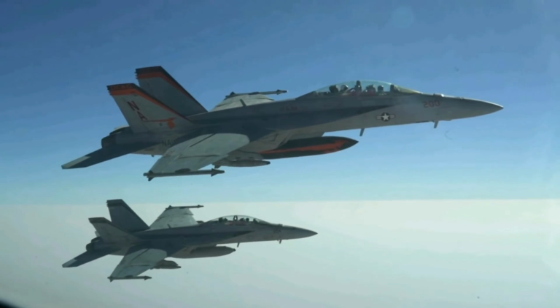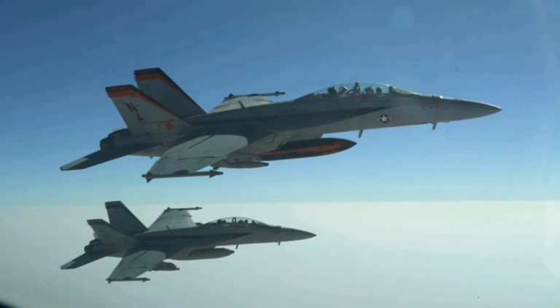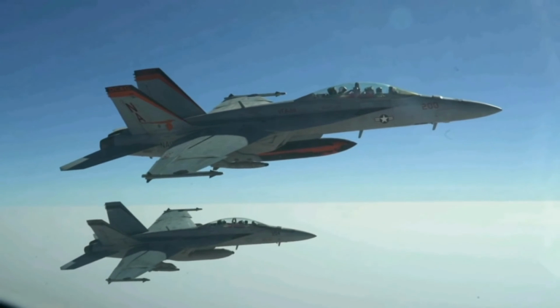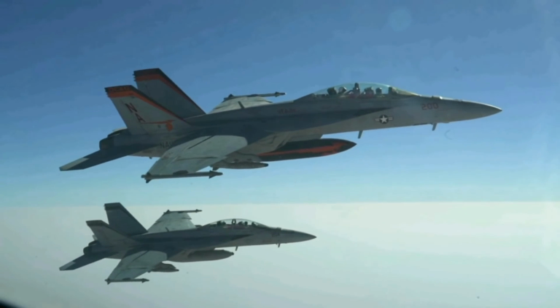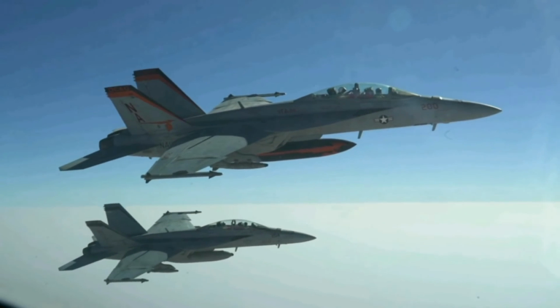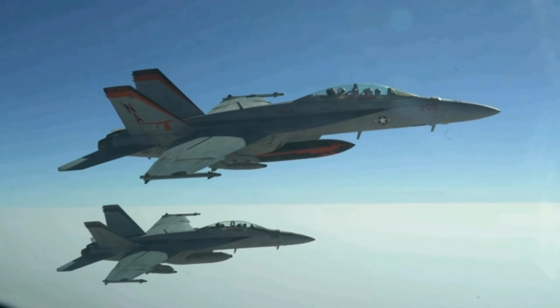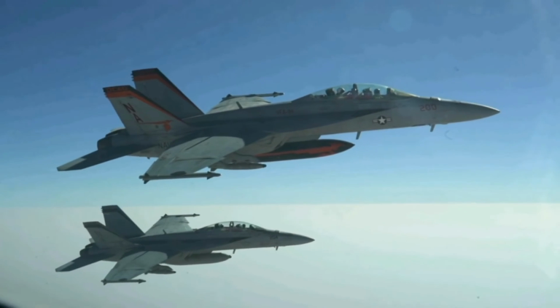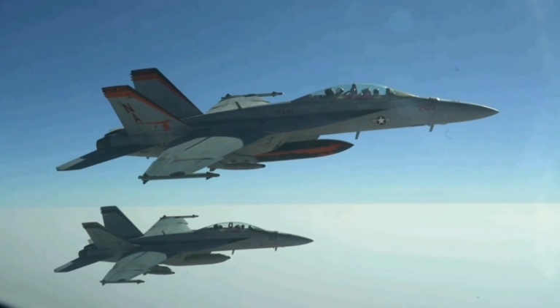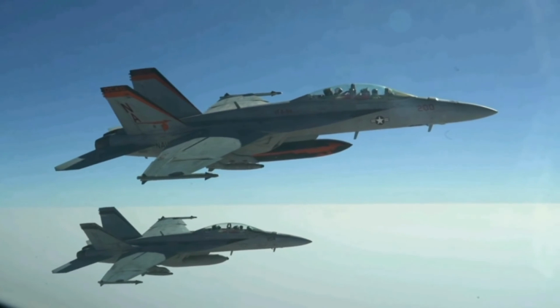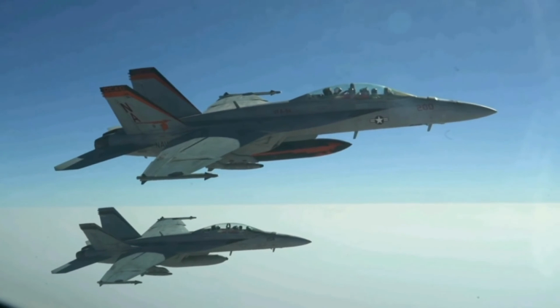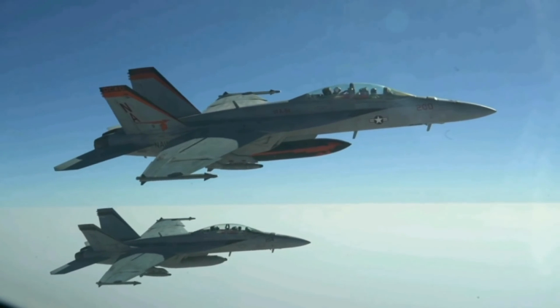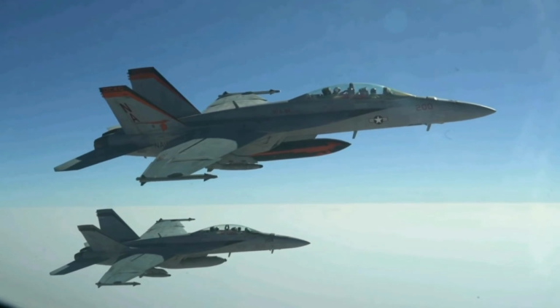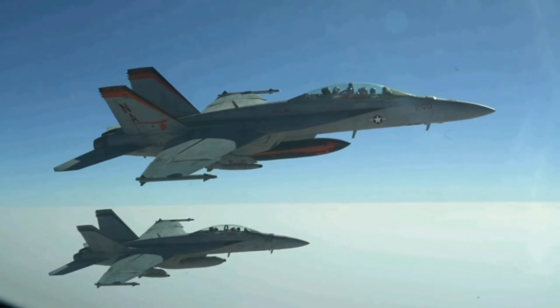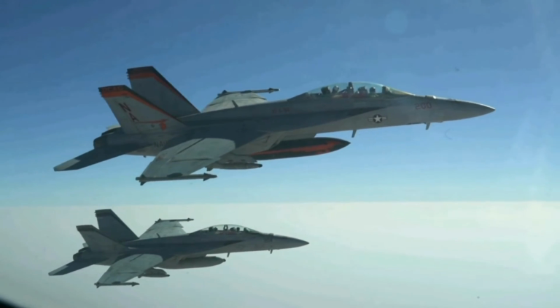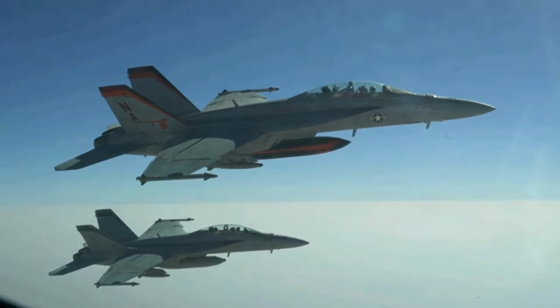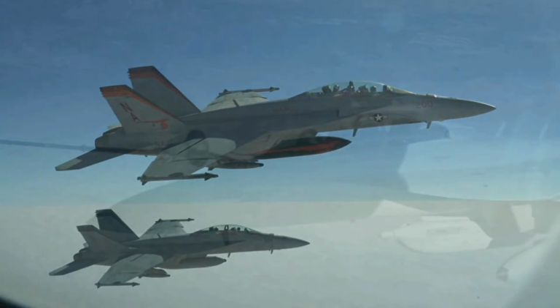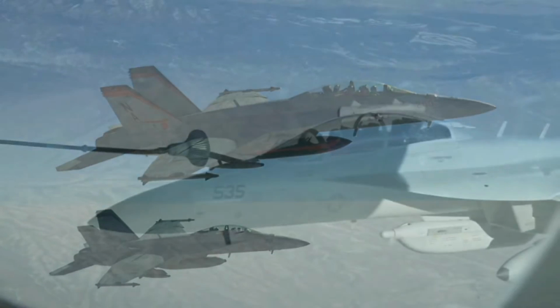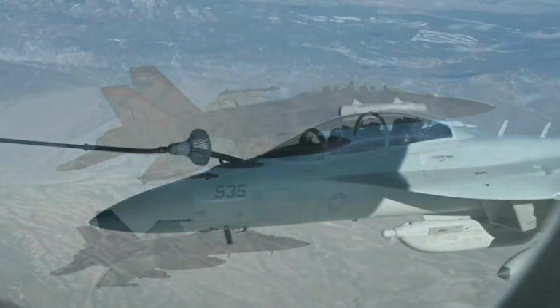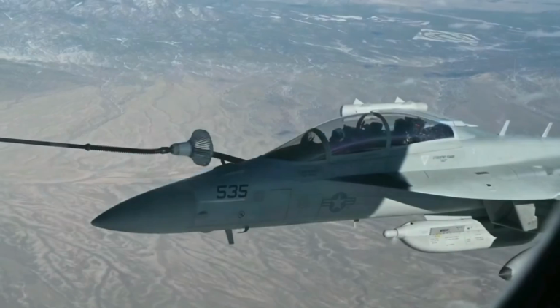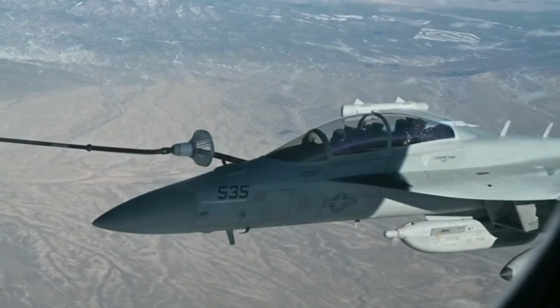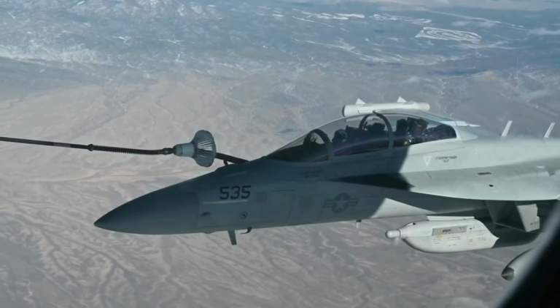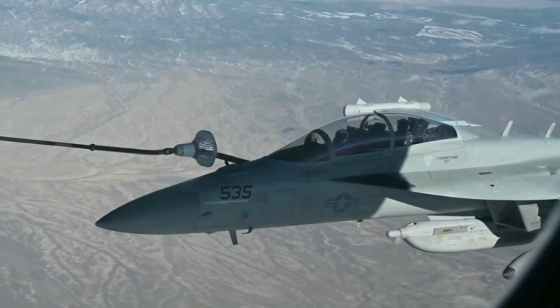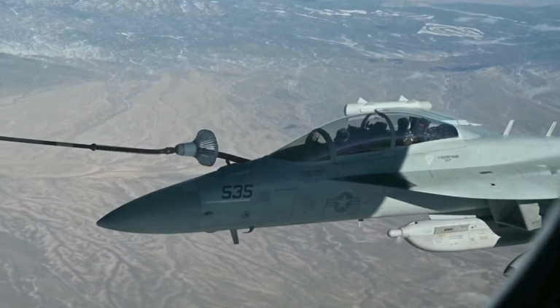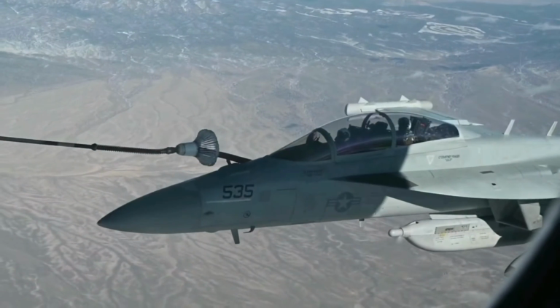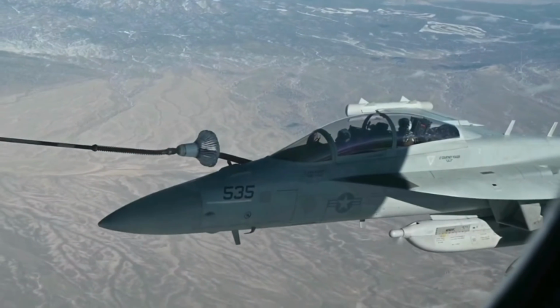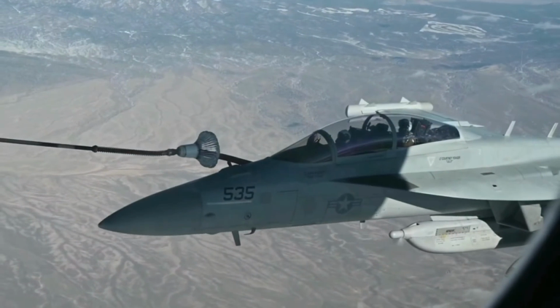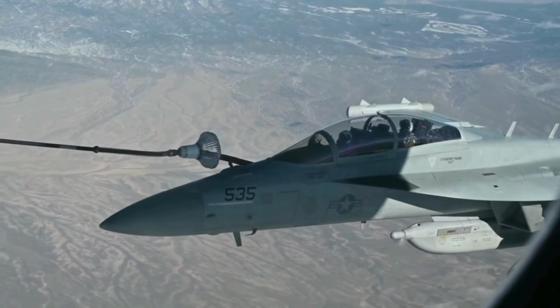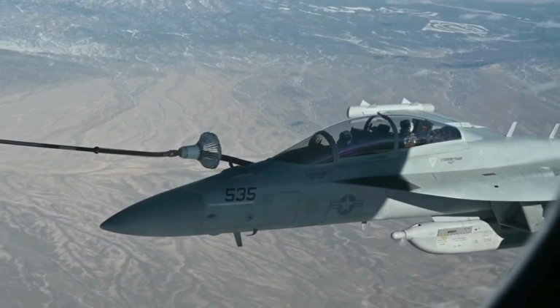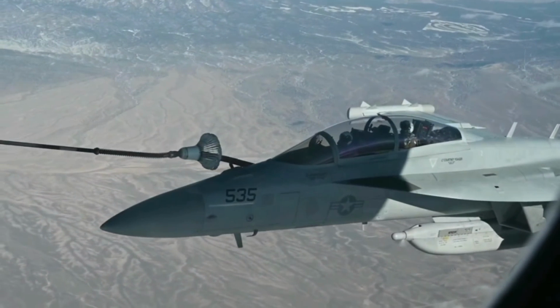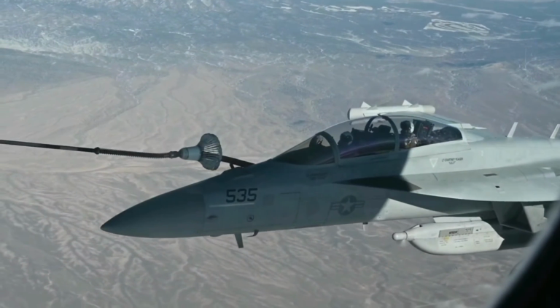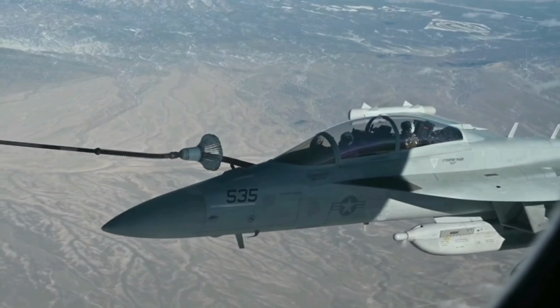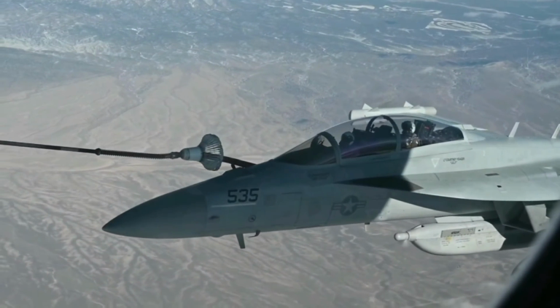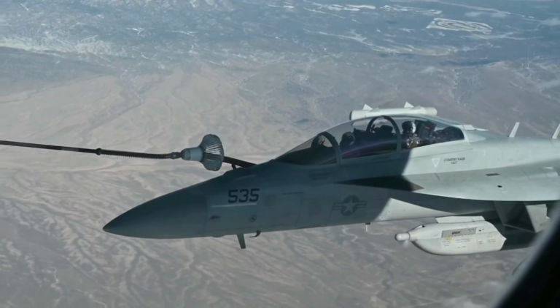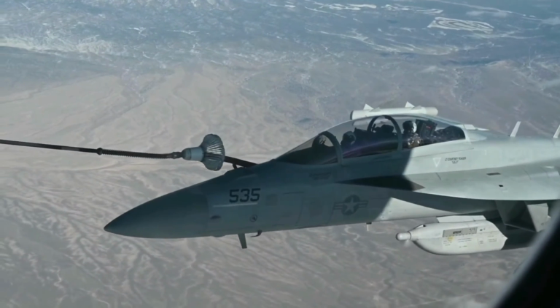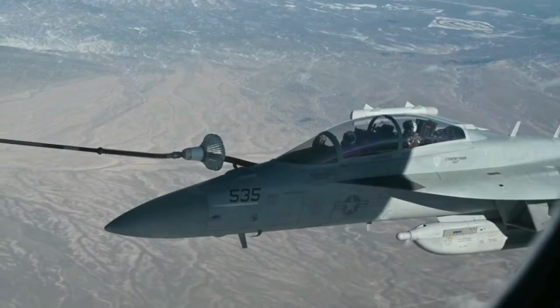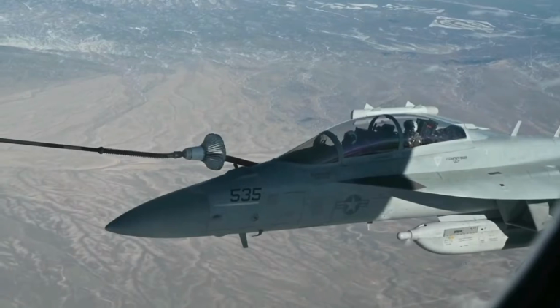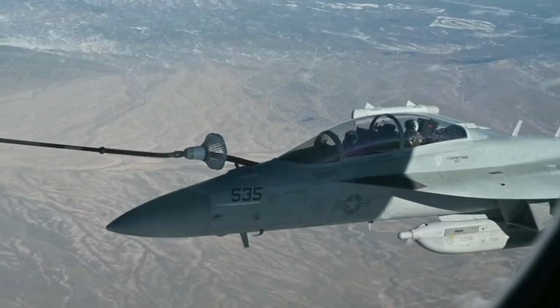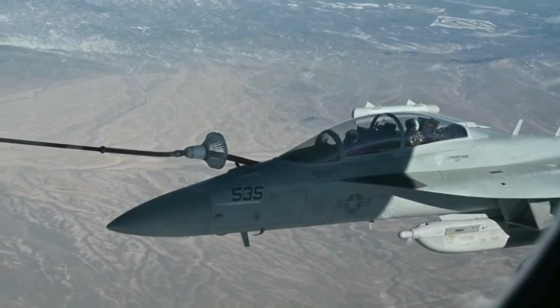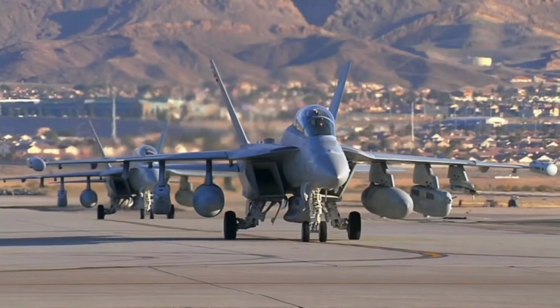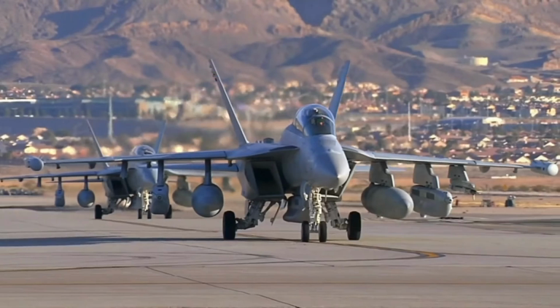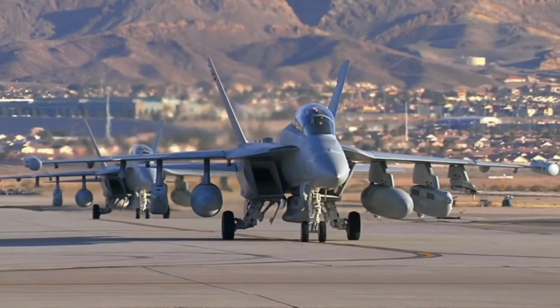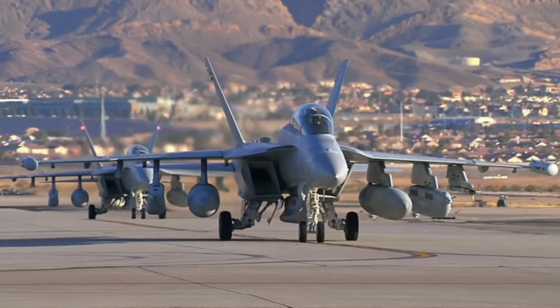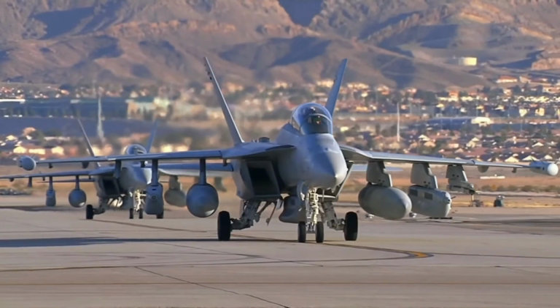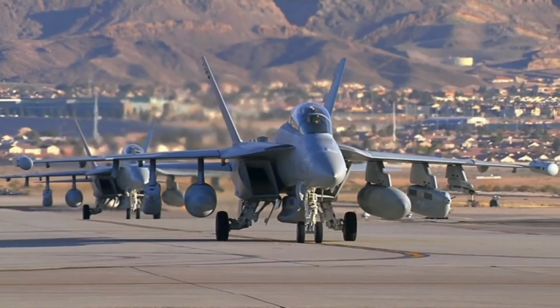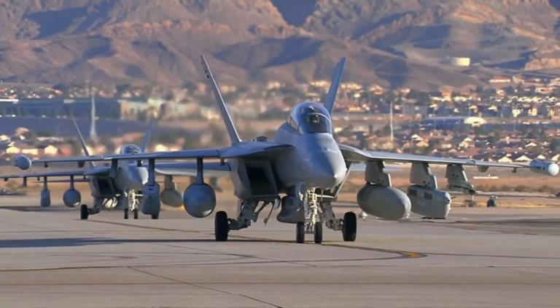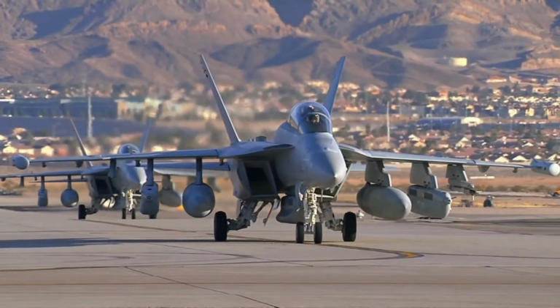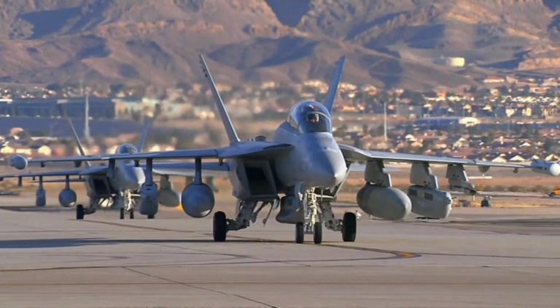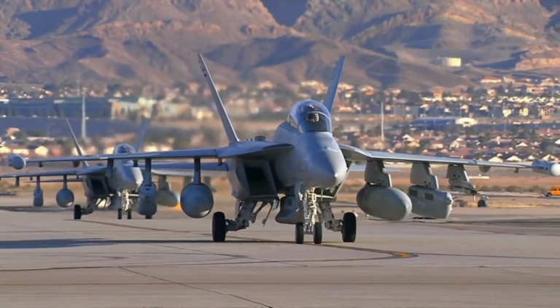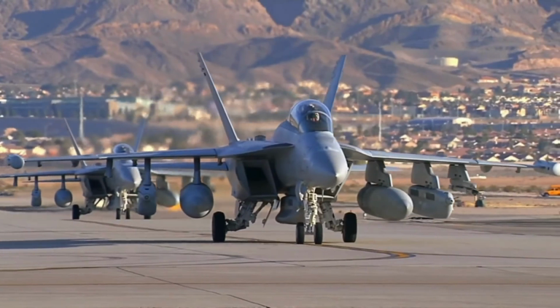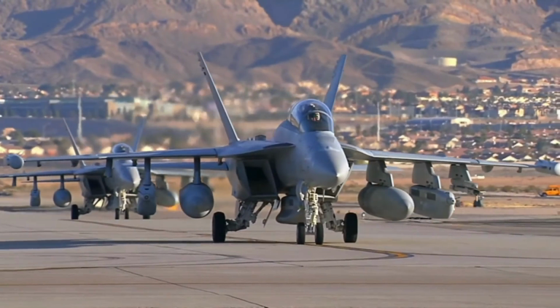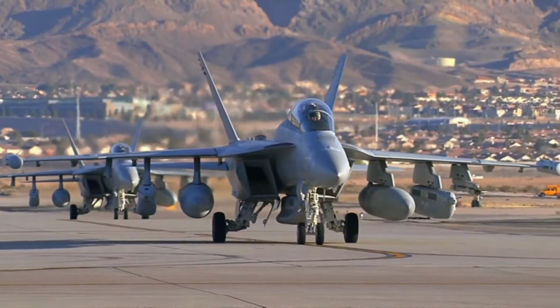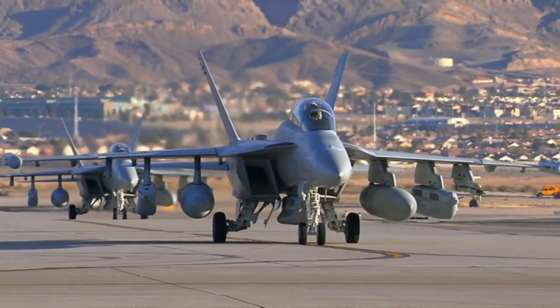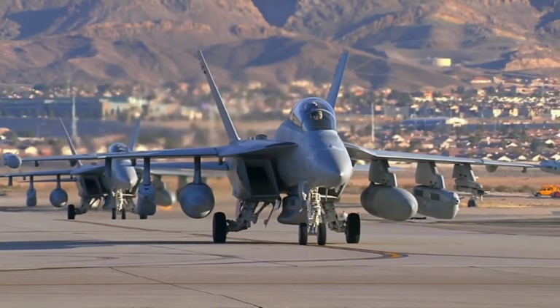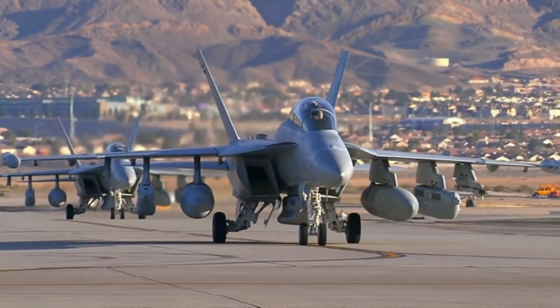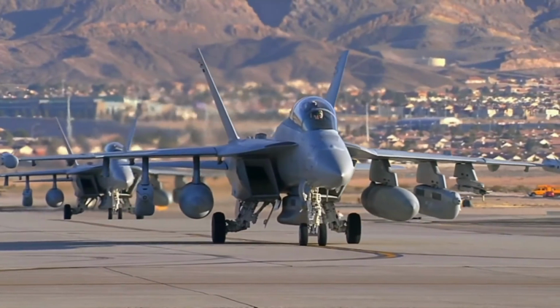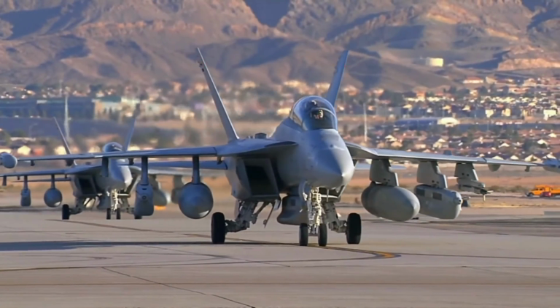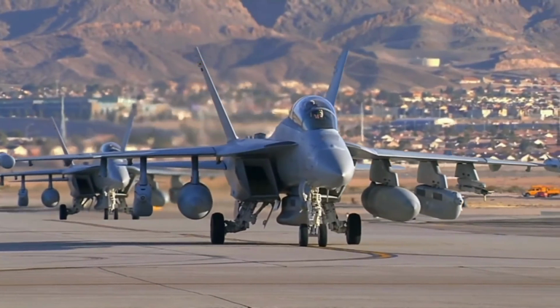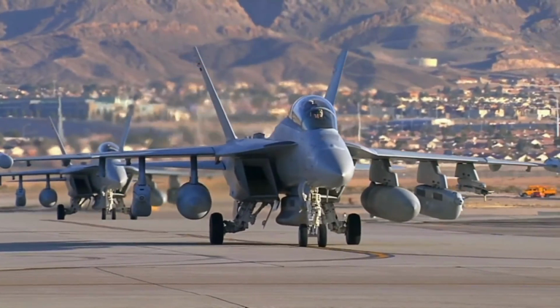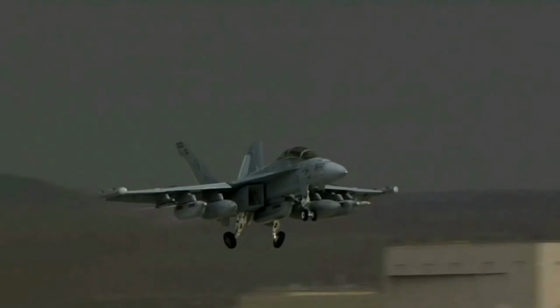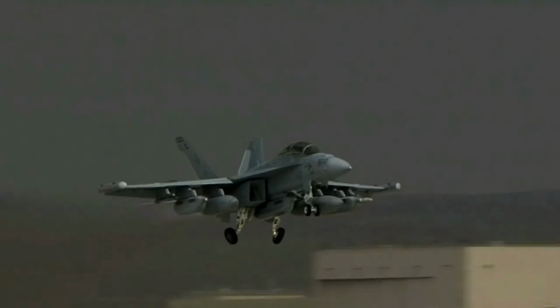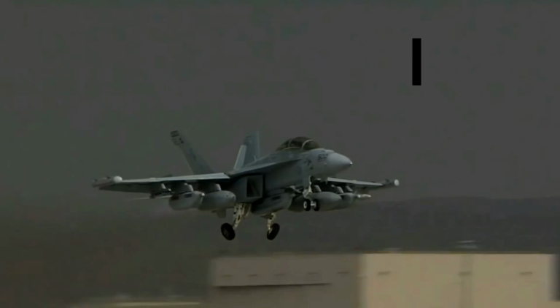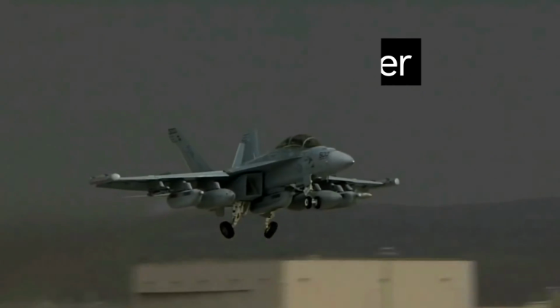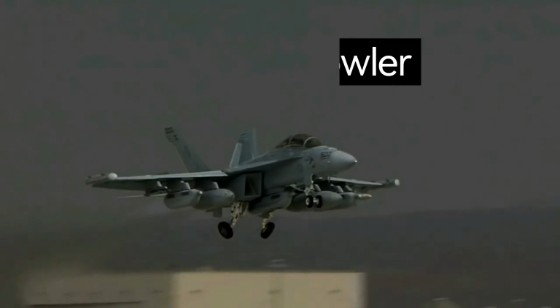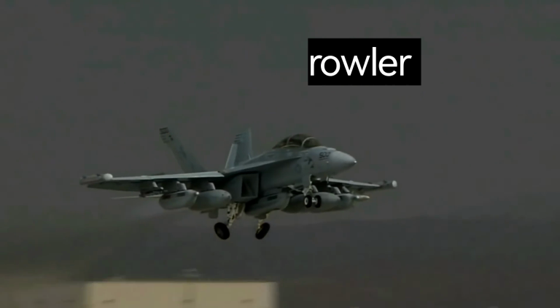In the world of electronic warfare, there is one aircraft that stands above the rest: the EA-18G Growler.